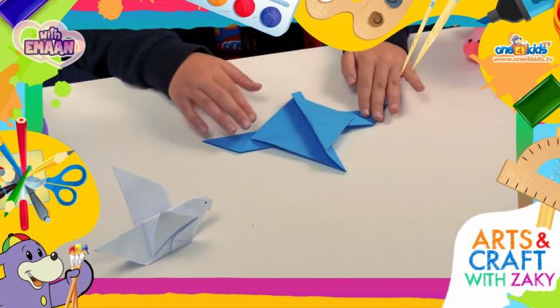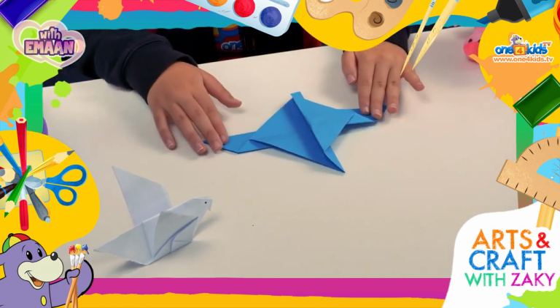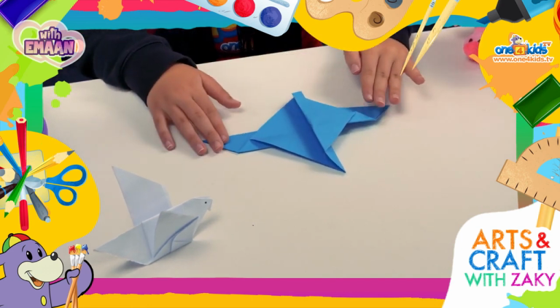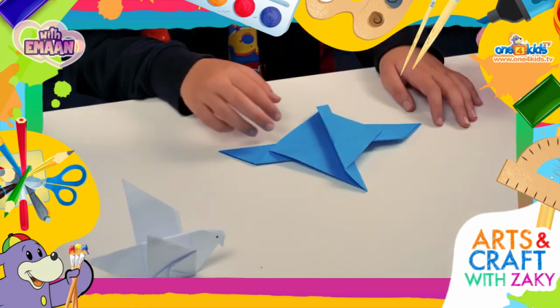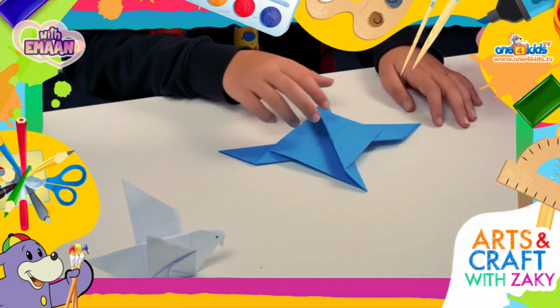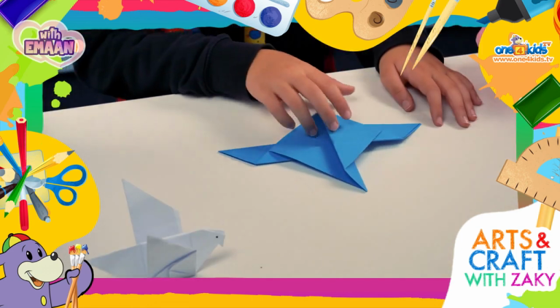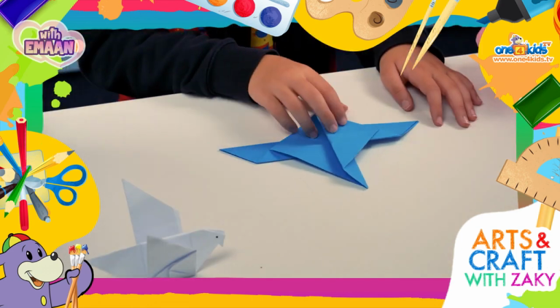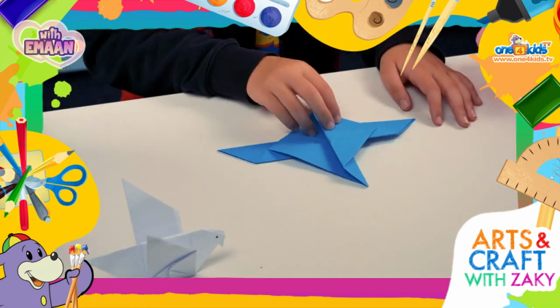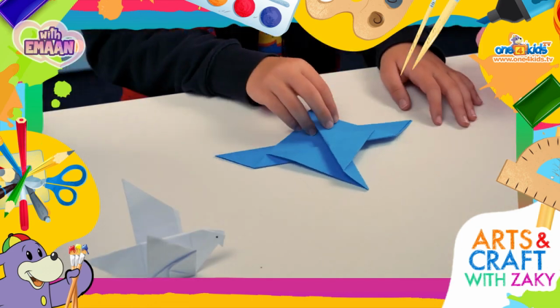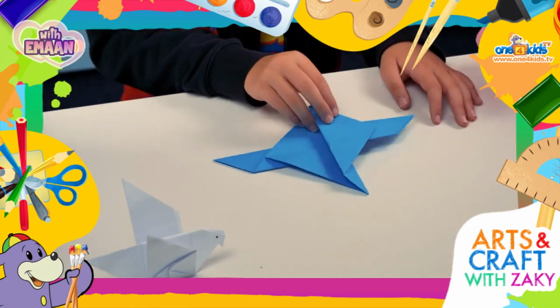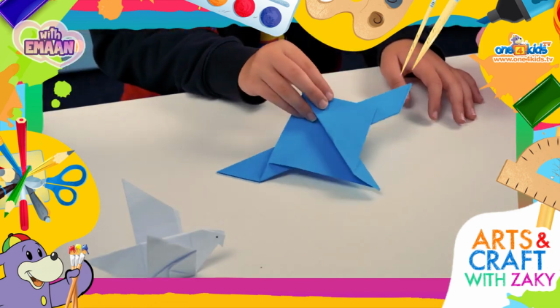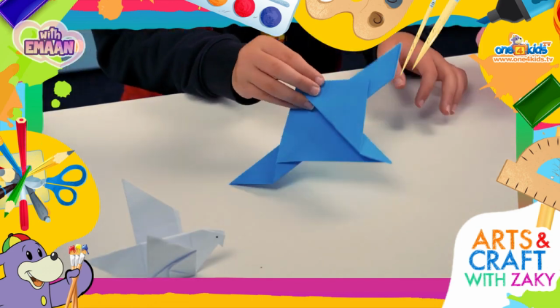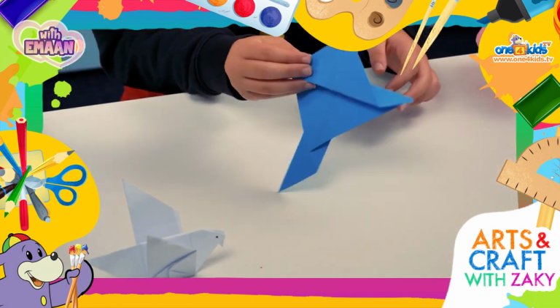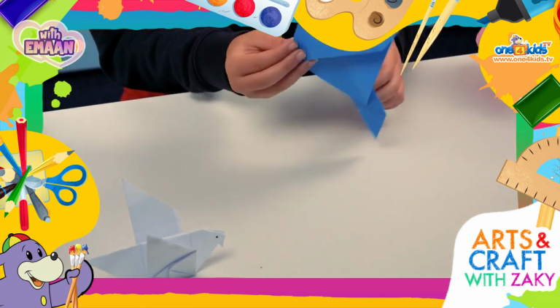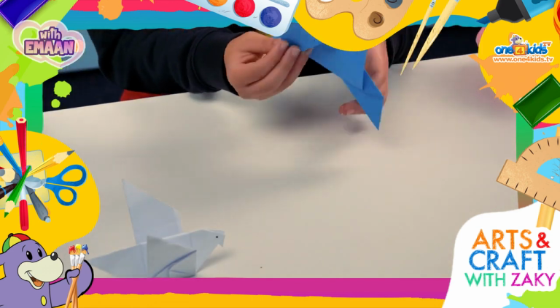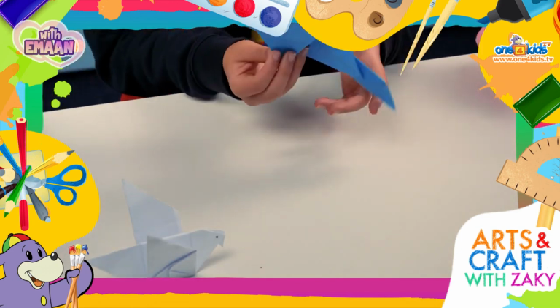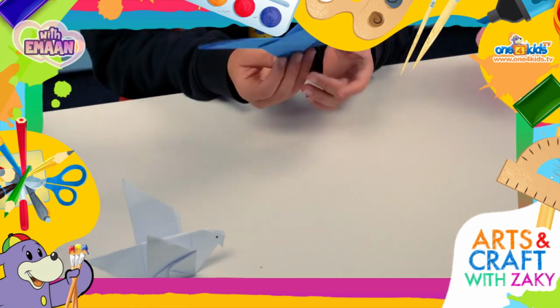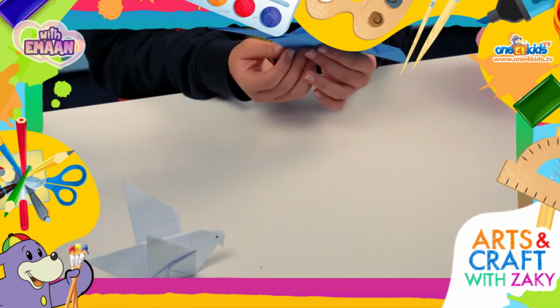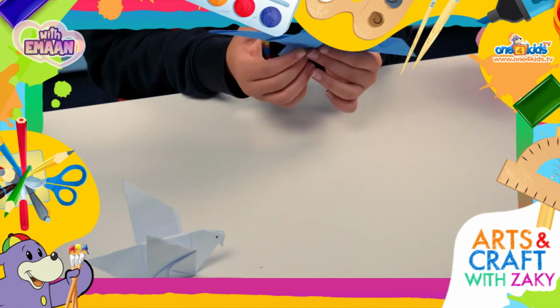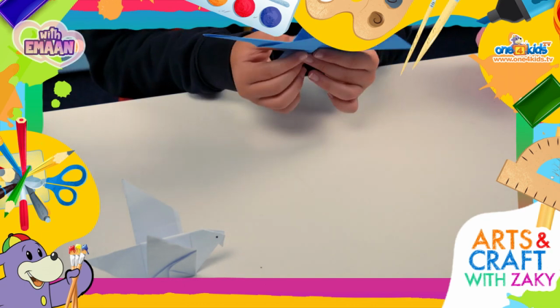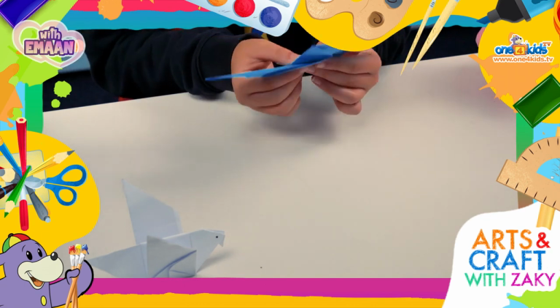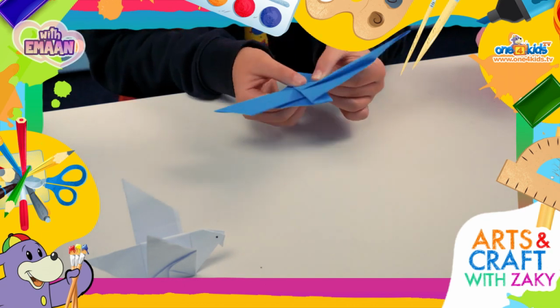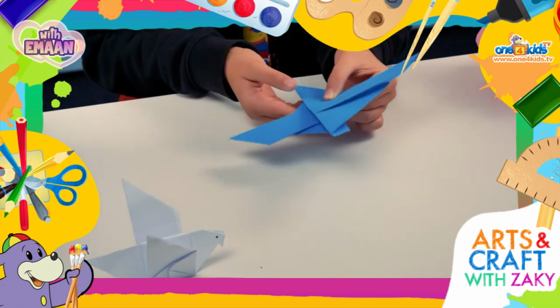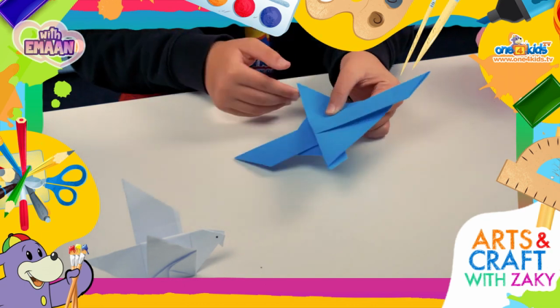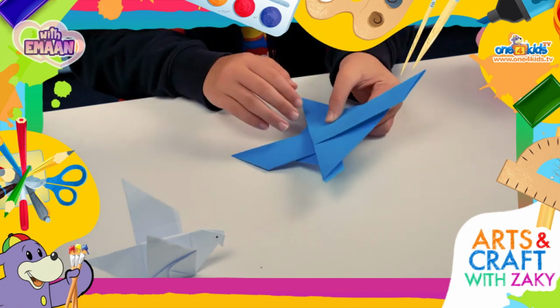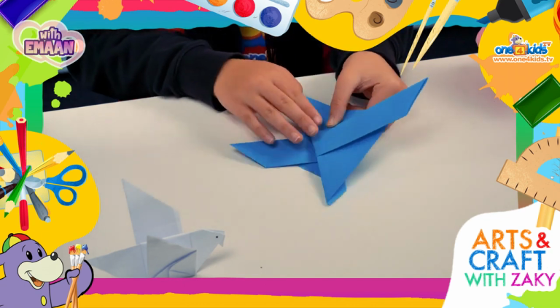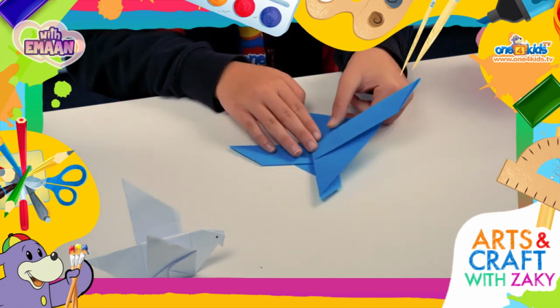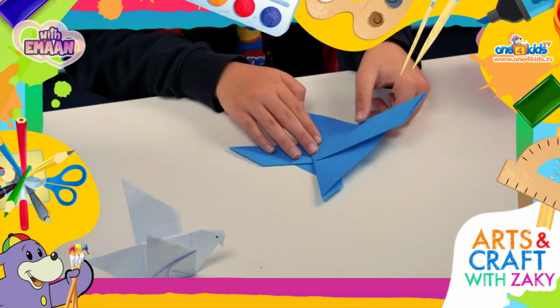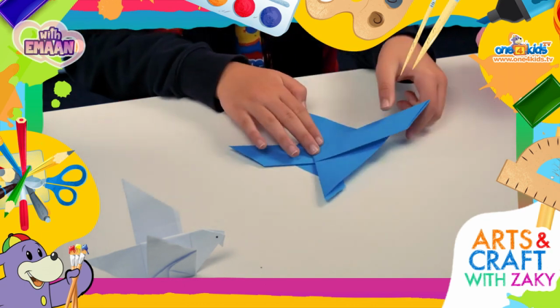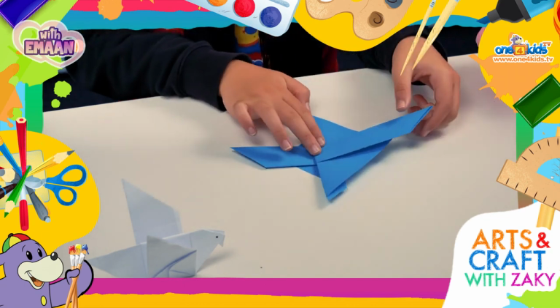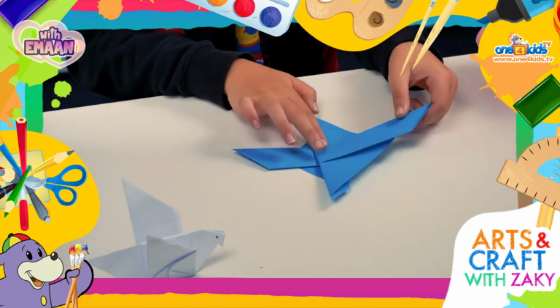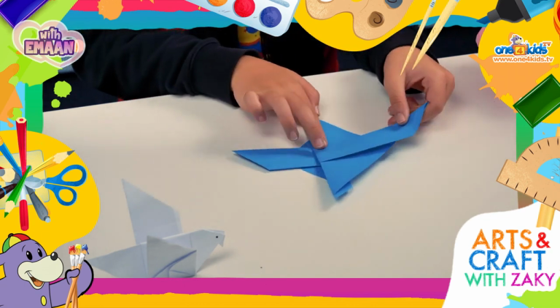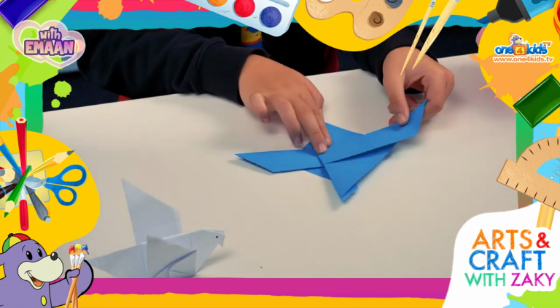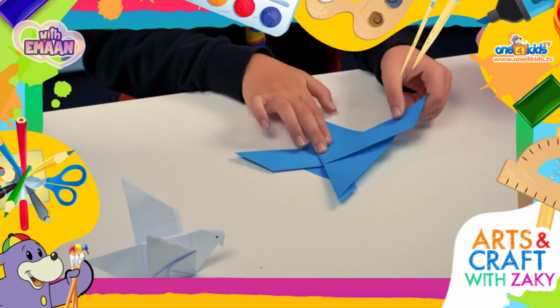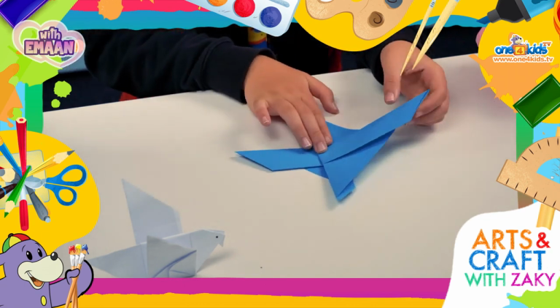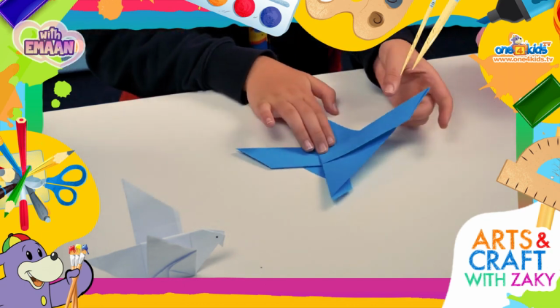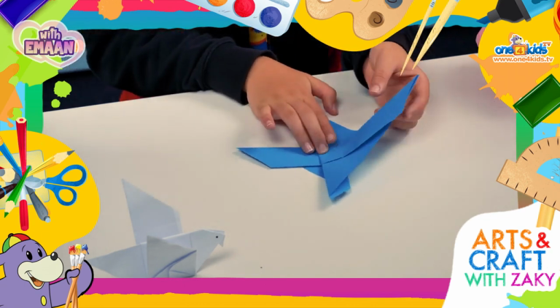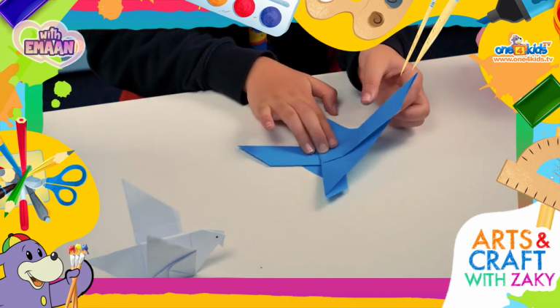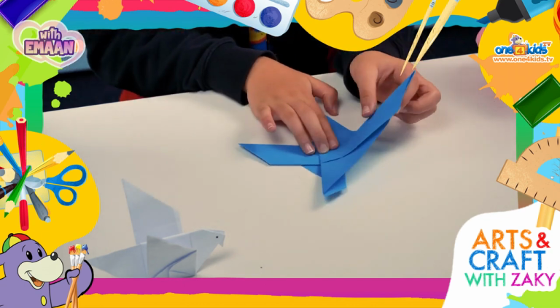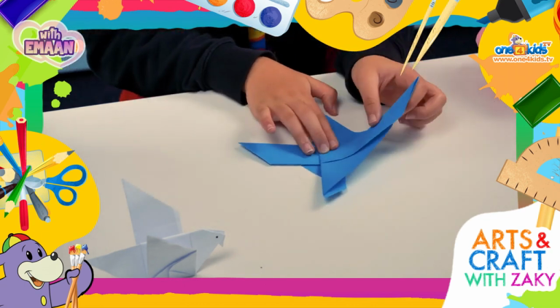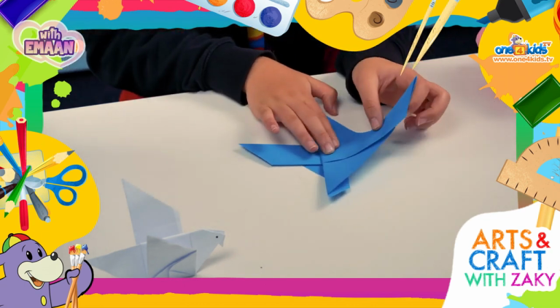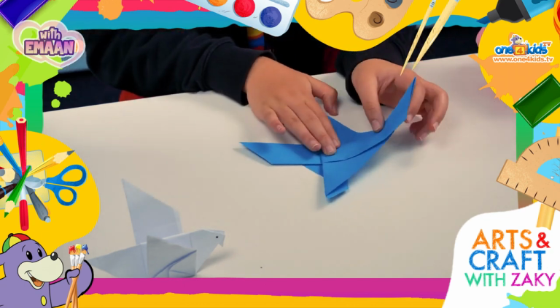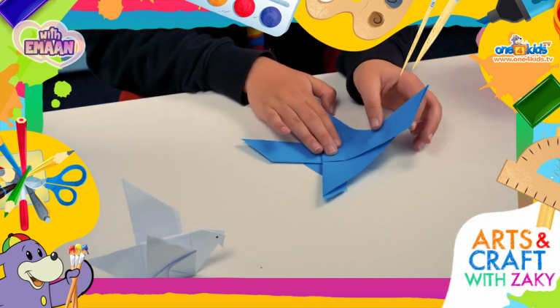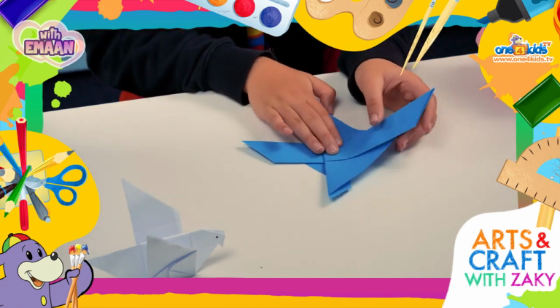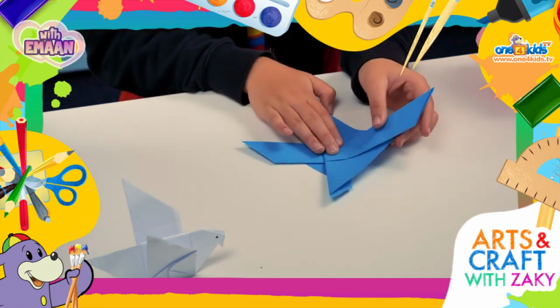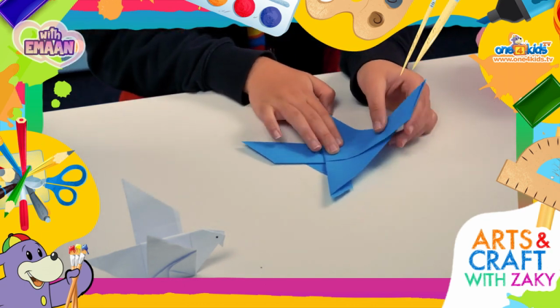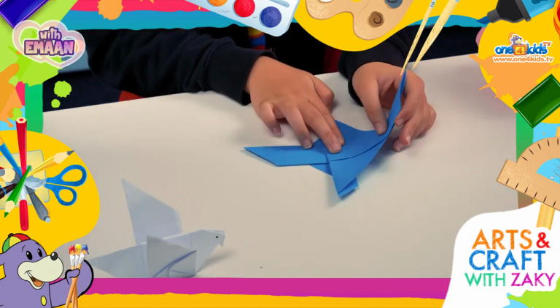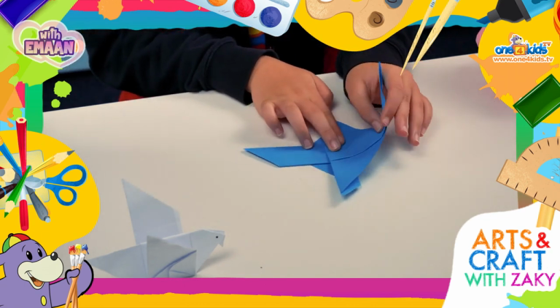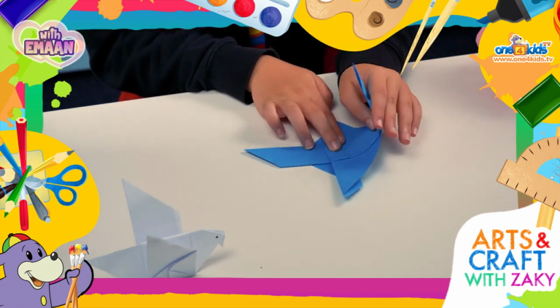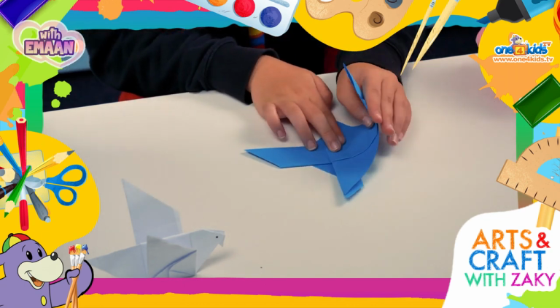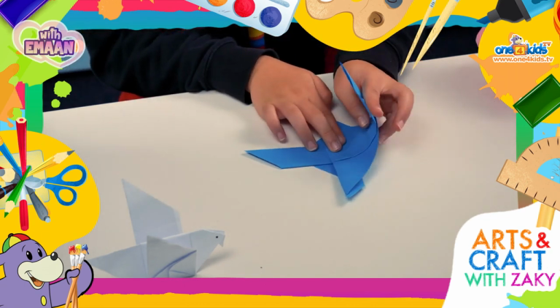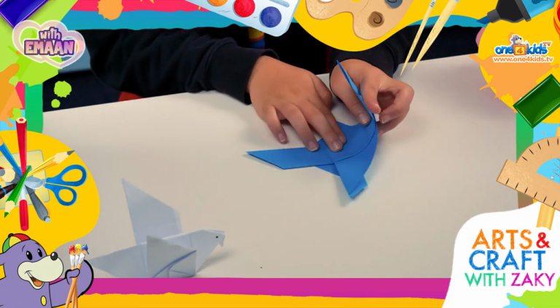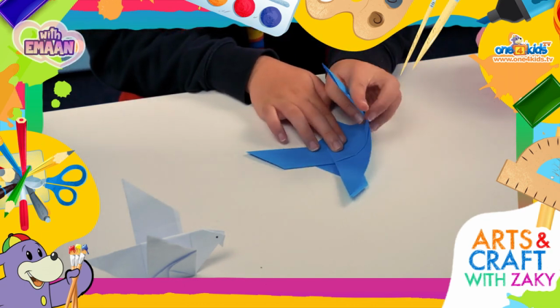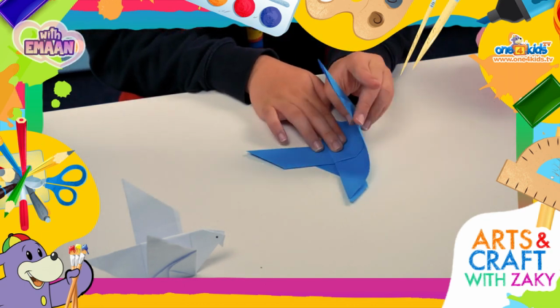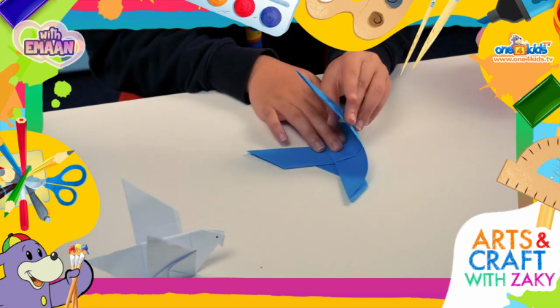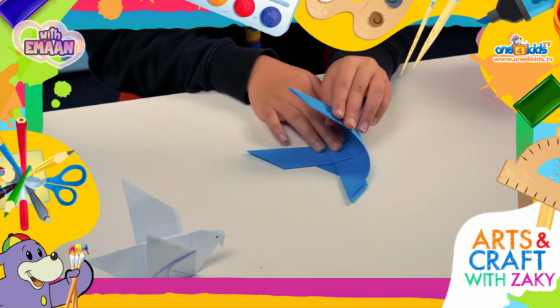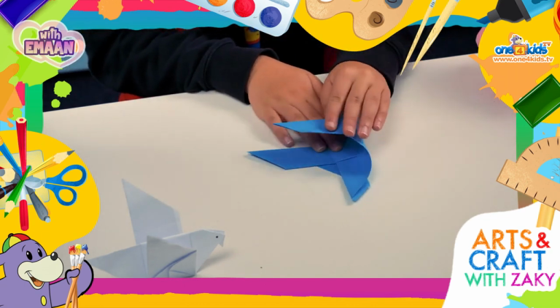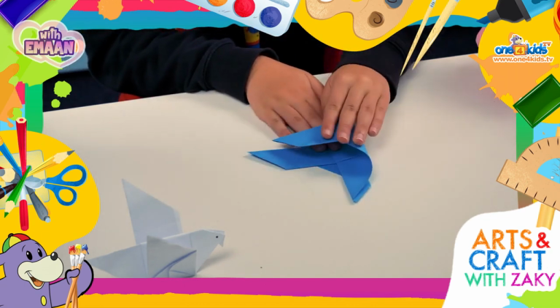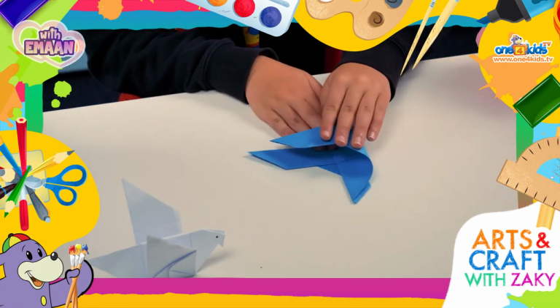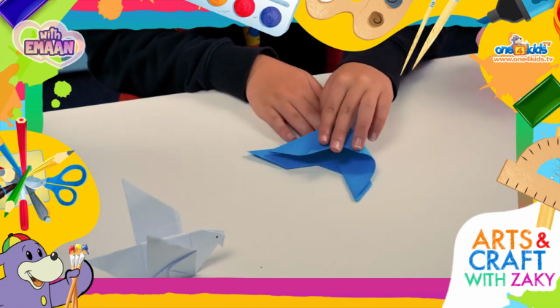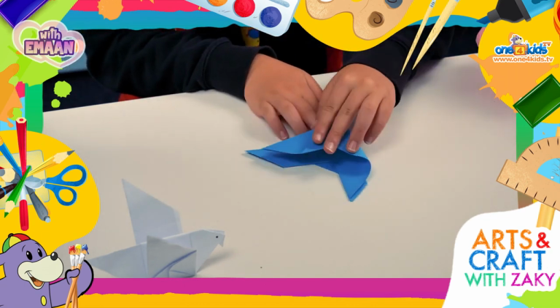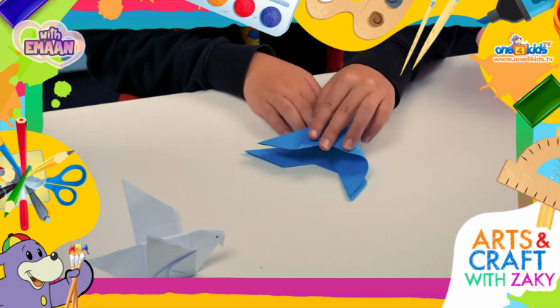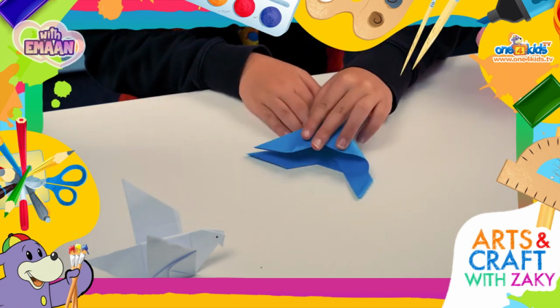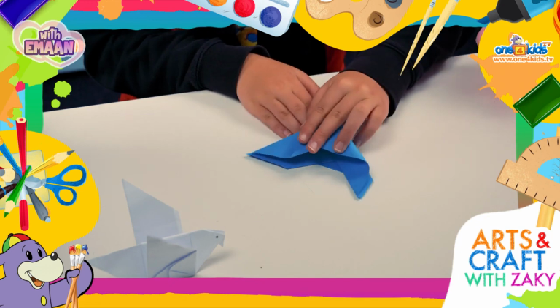Flip over to the other side. Now fold the left section over to align with the right section.